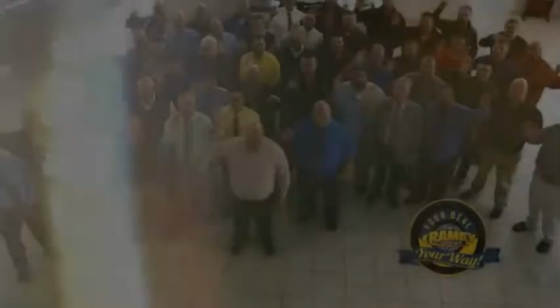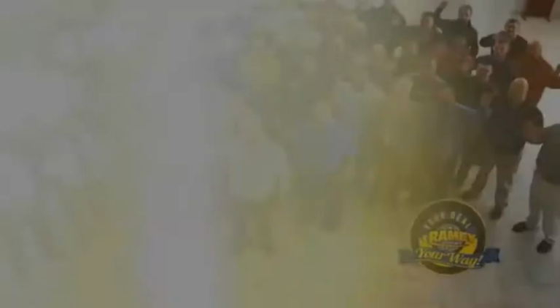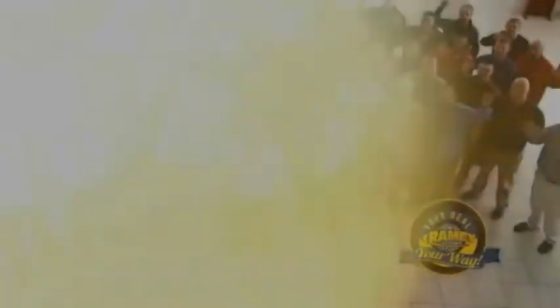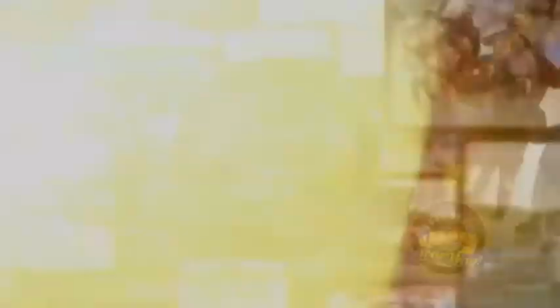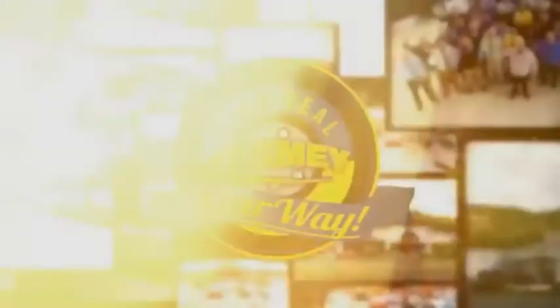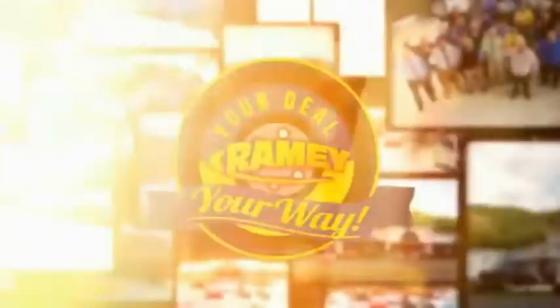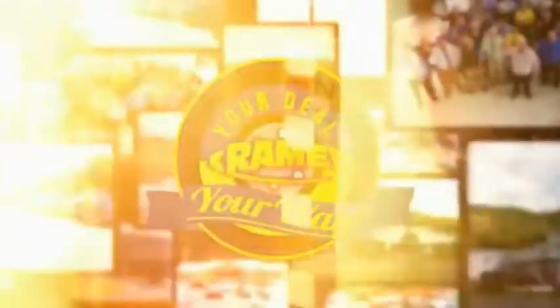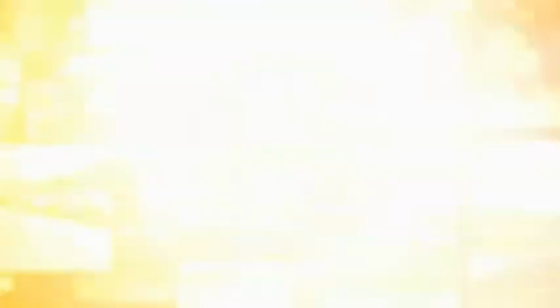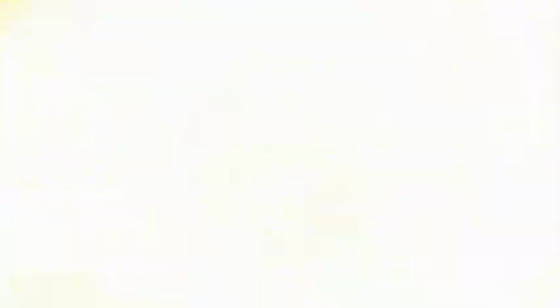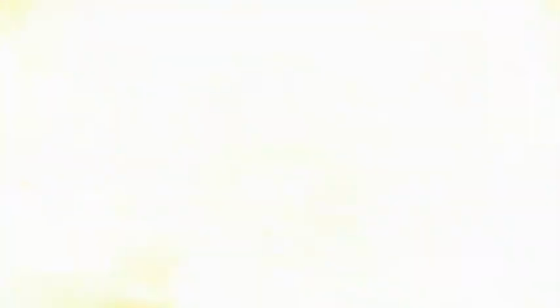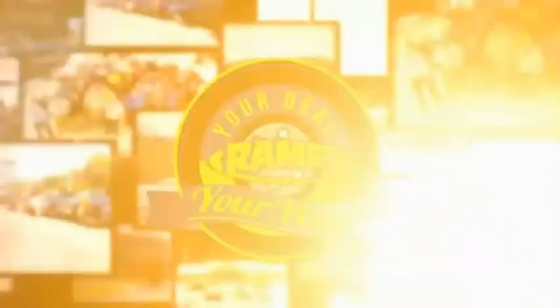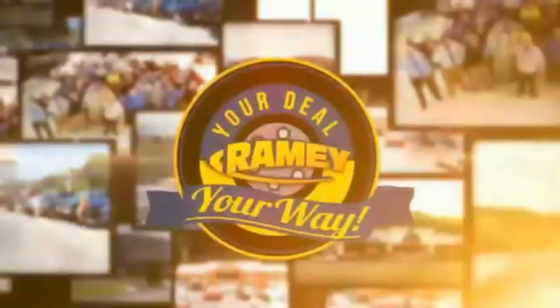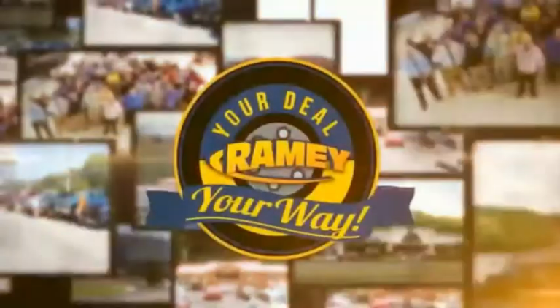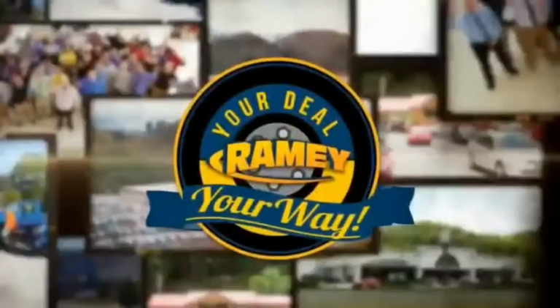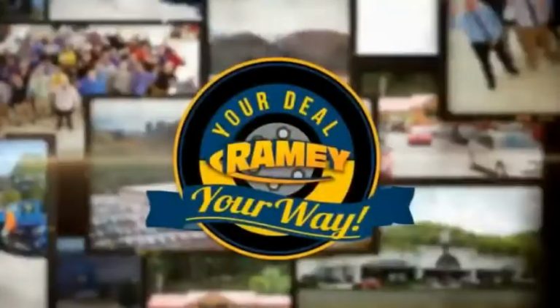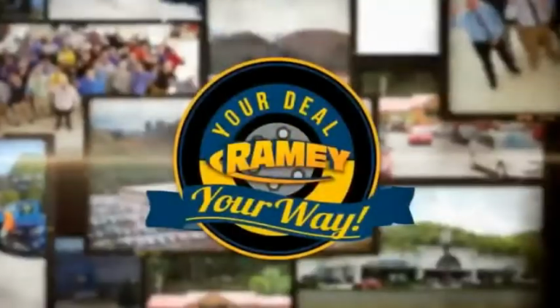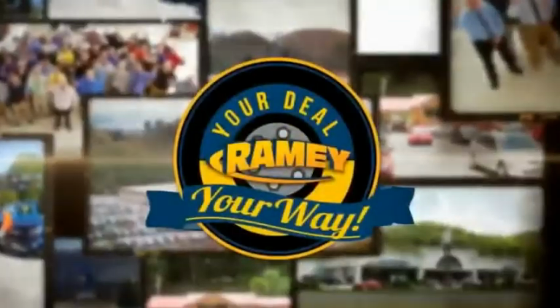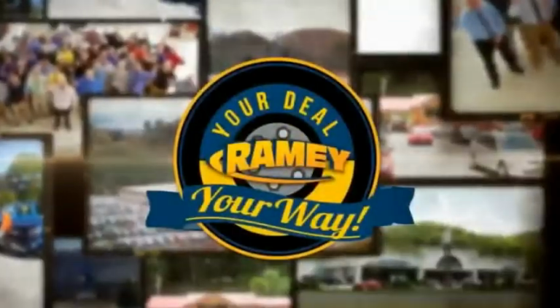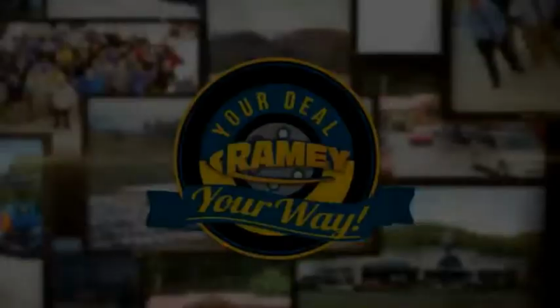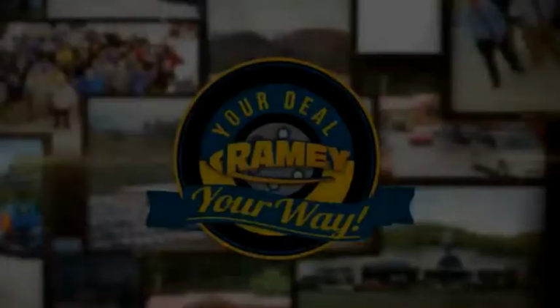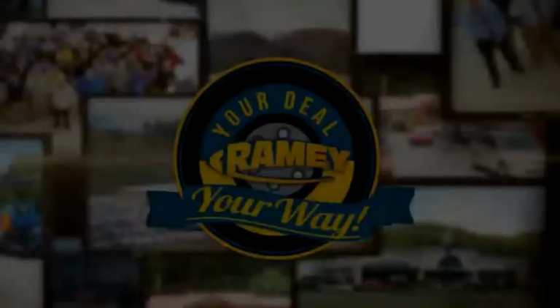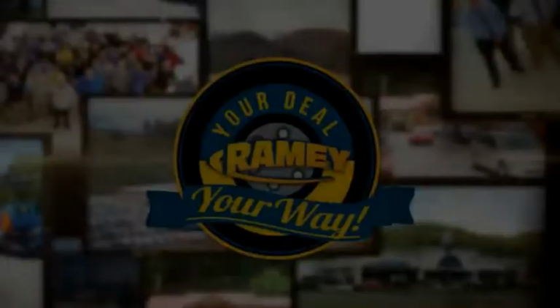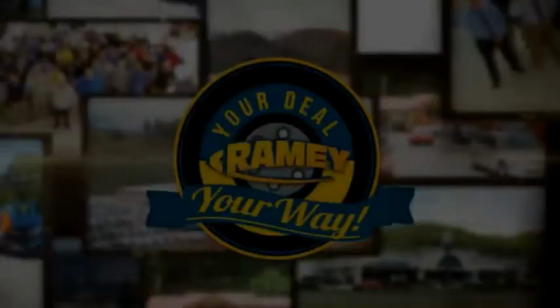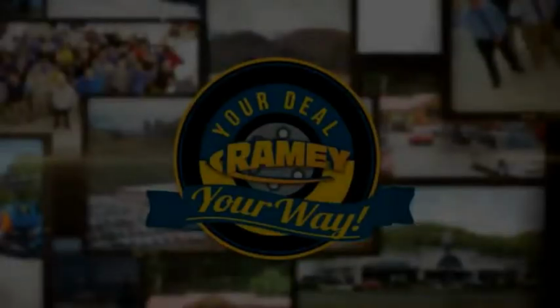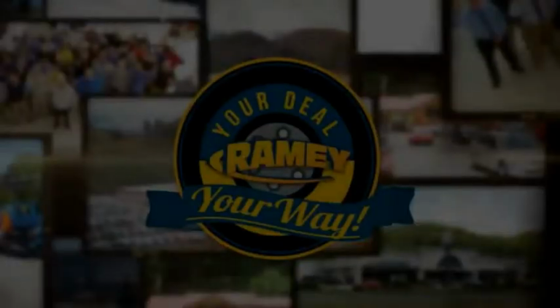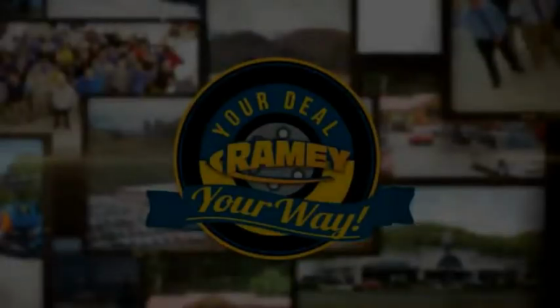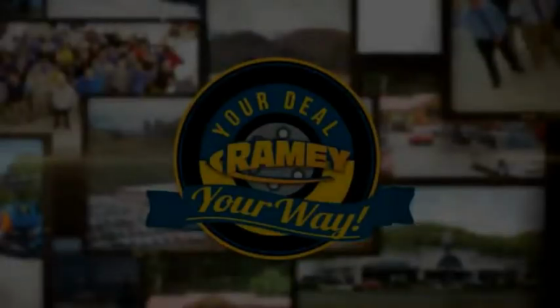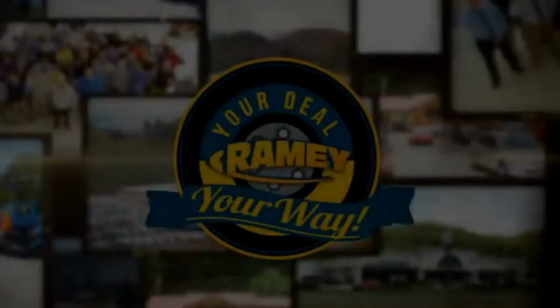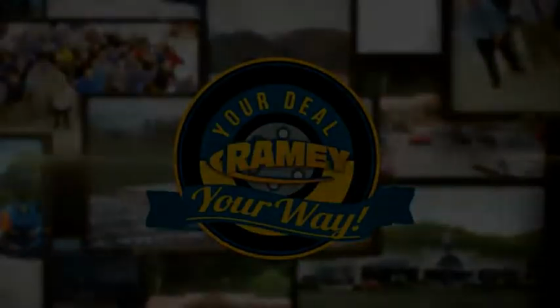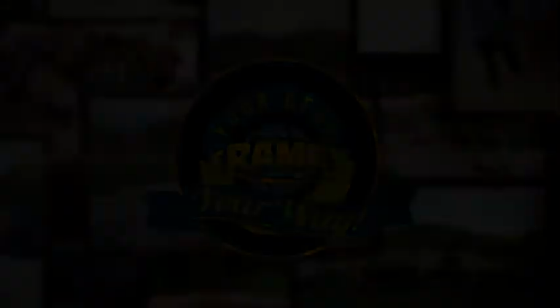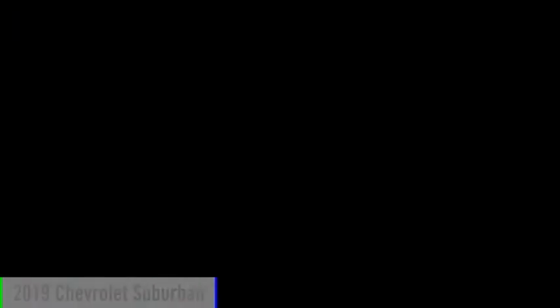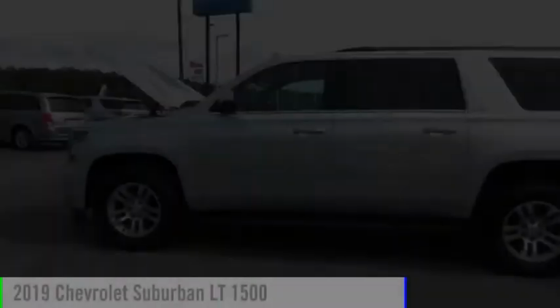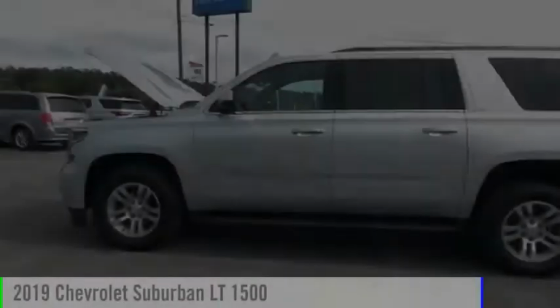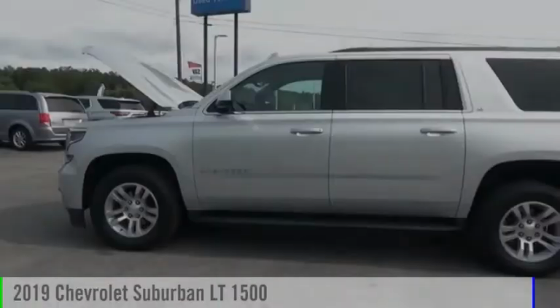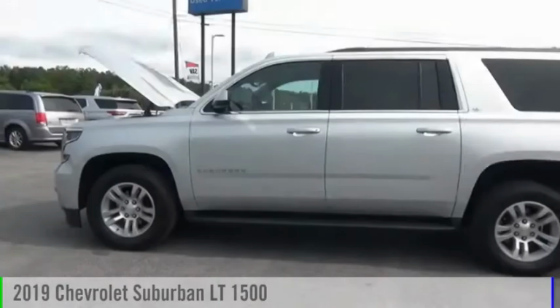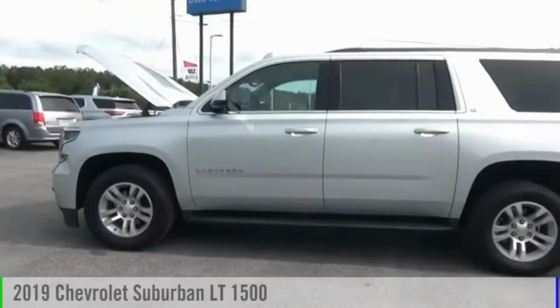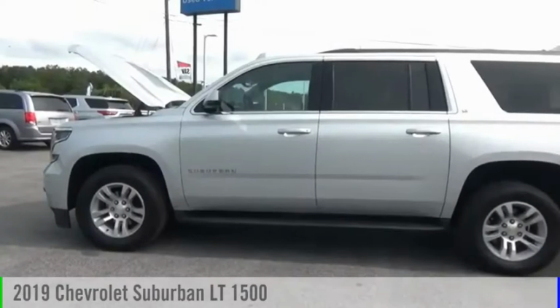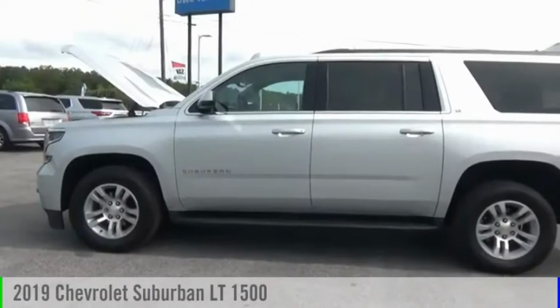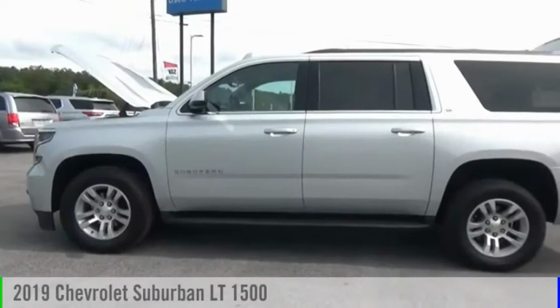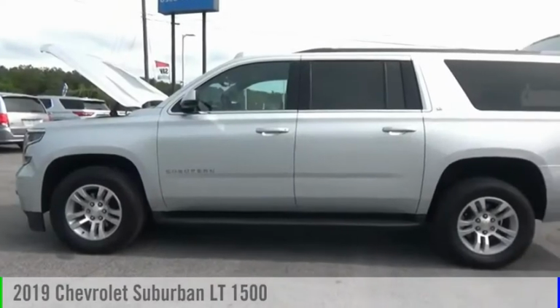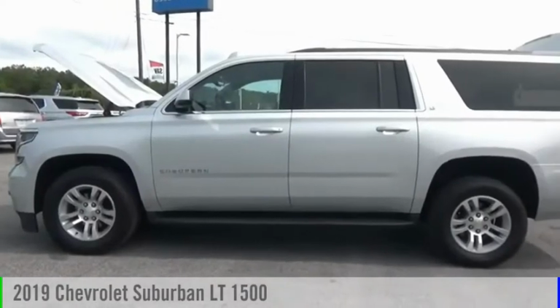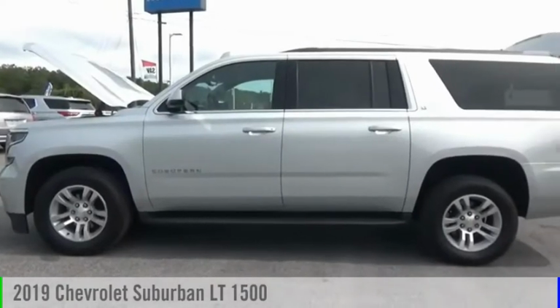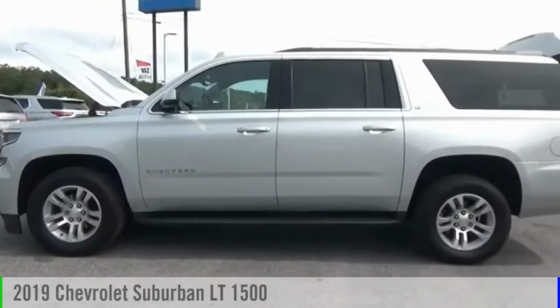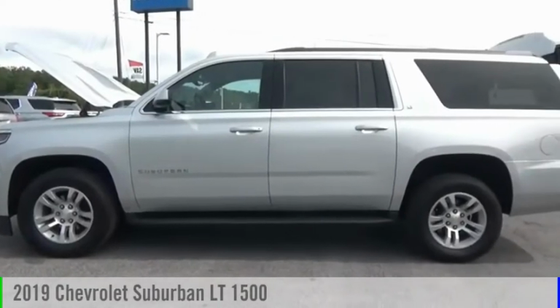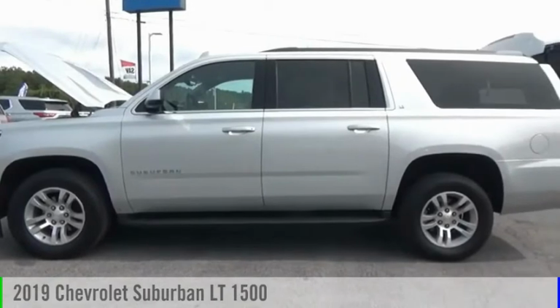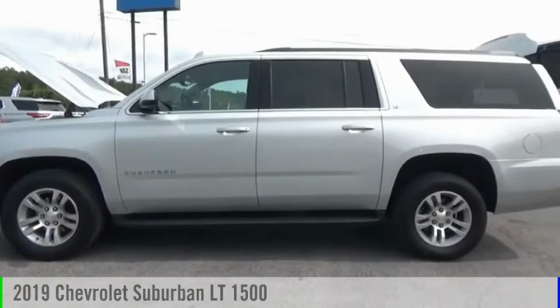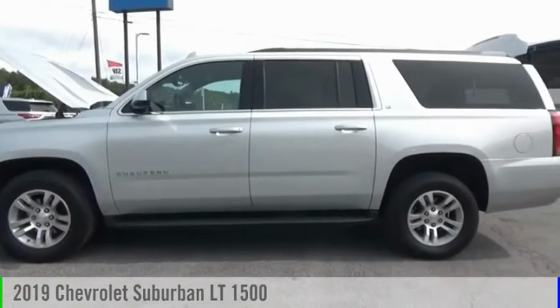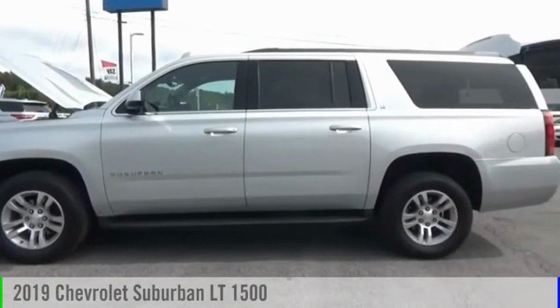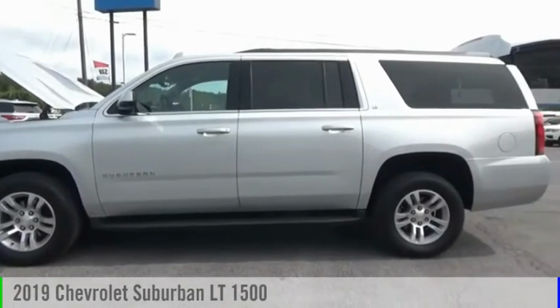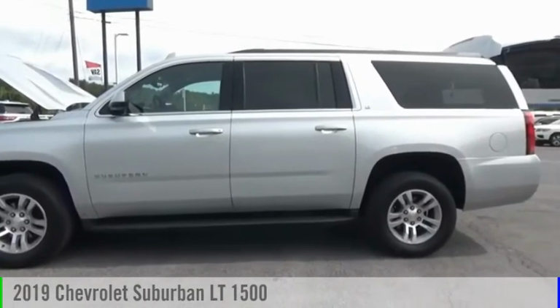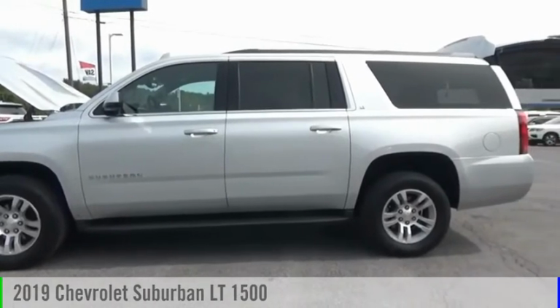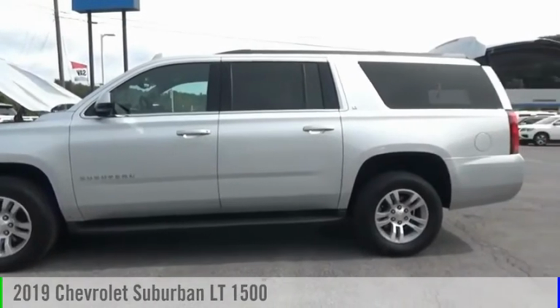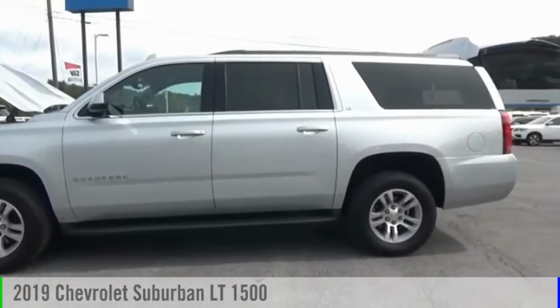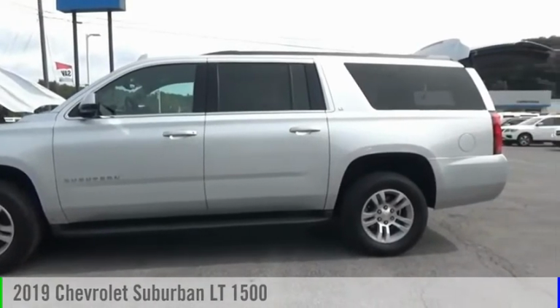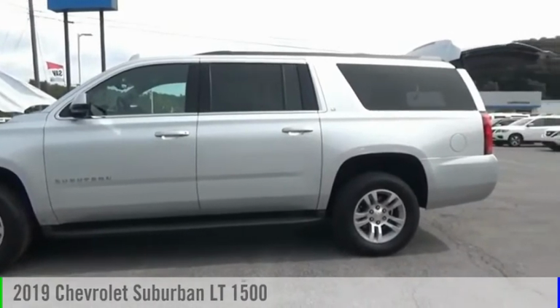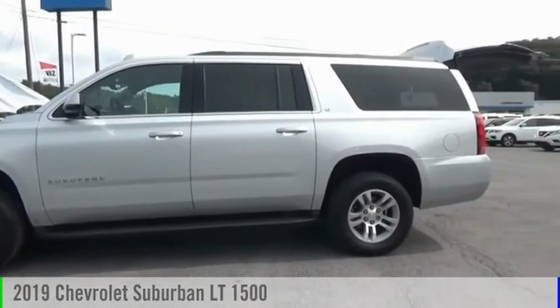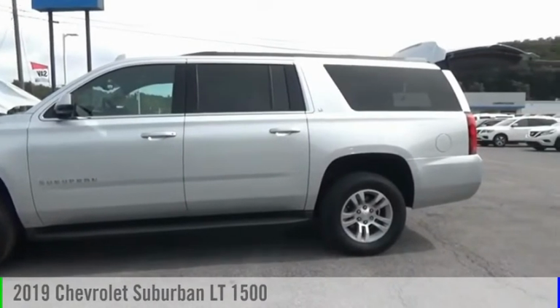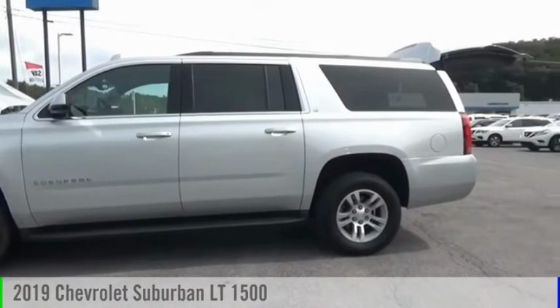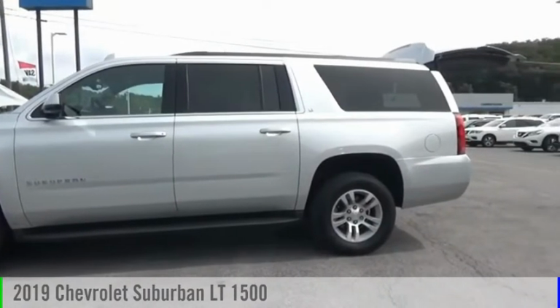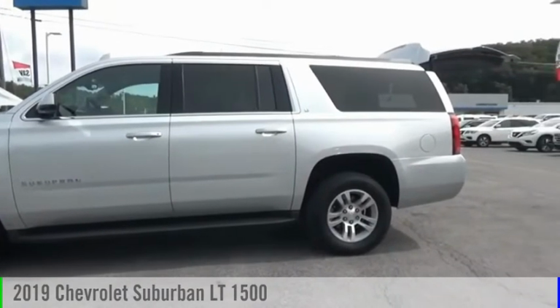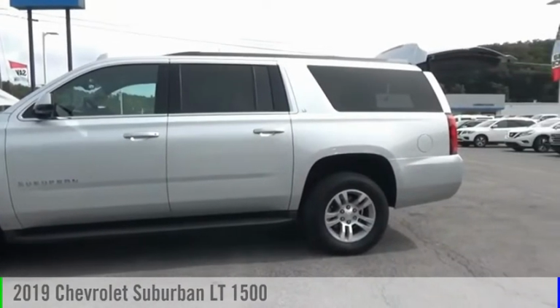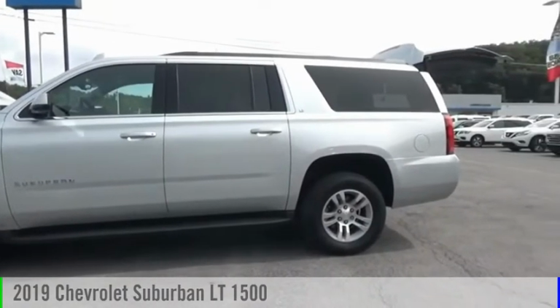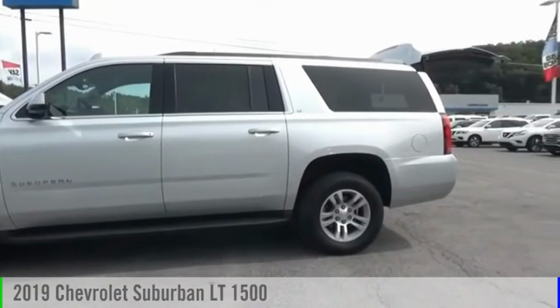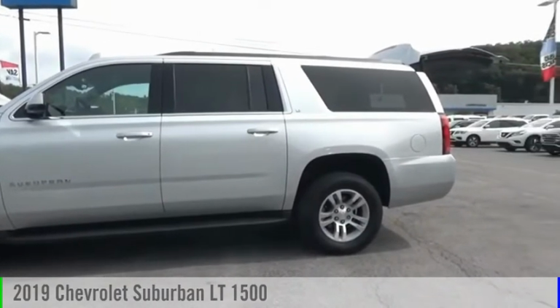Amy, it's your deal, your way. Come test drive the 2019 Suburban.